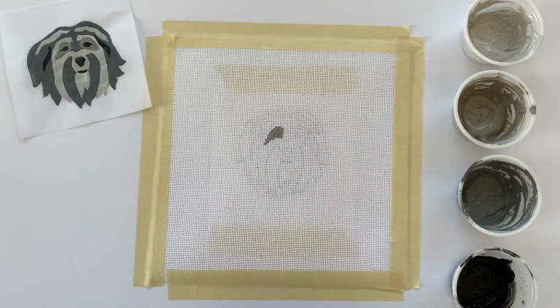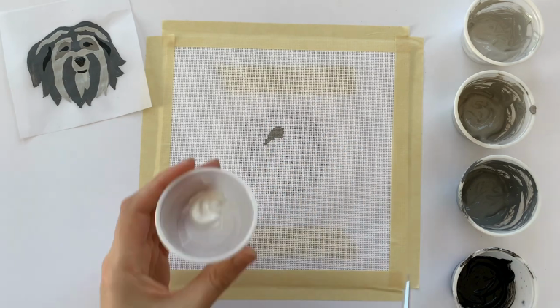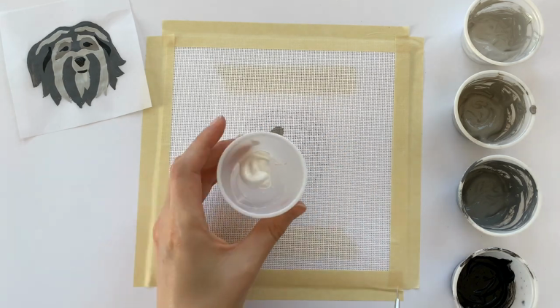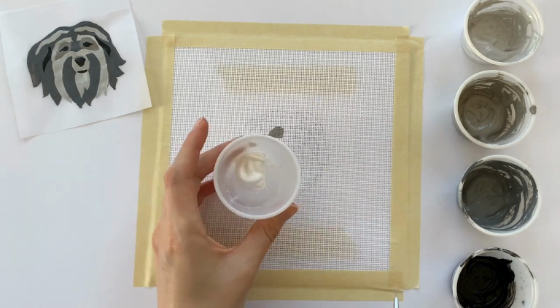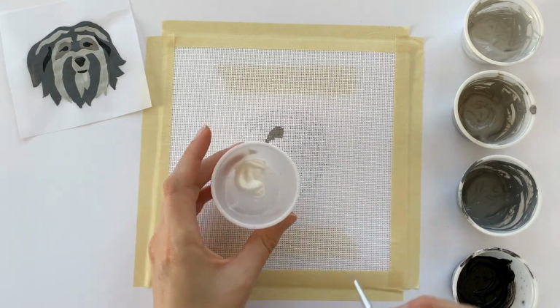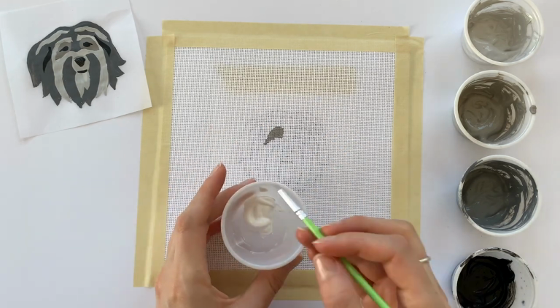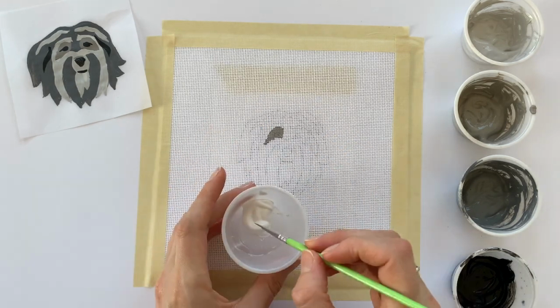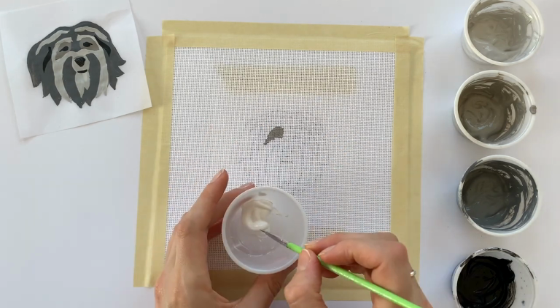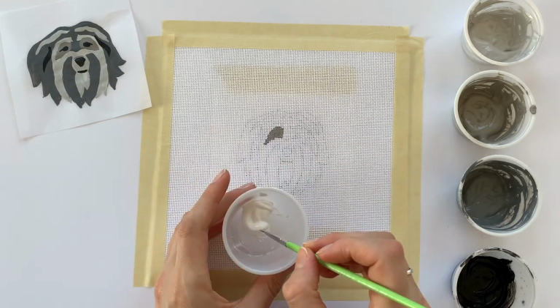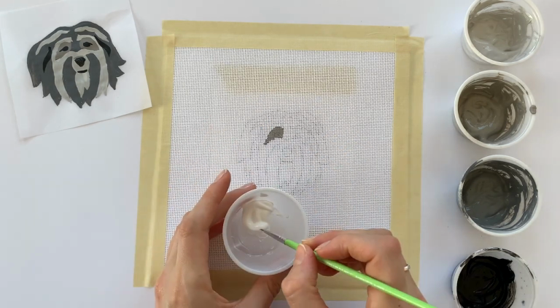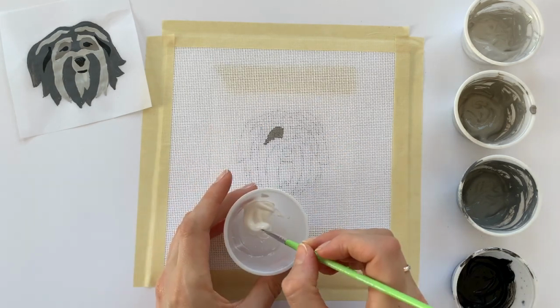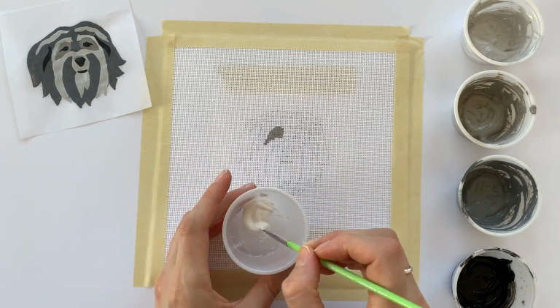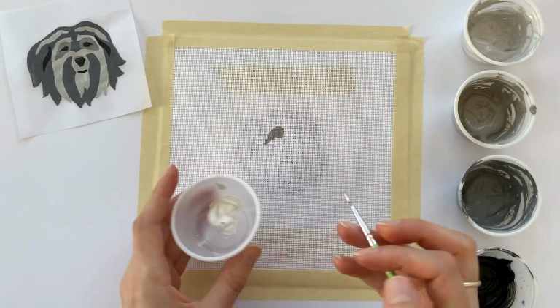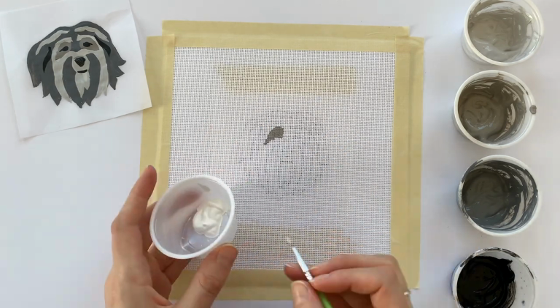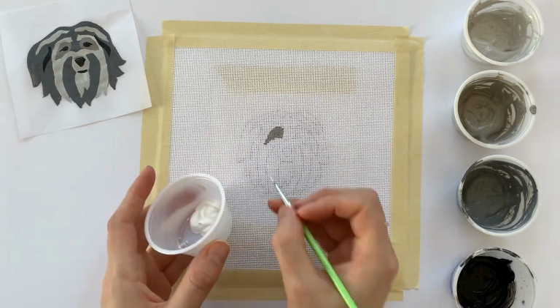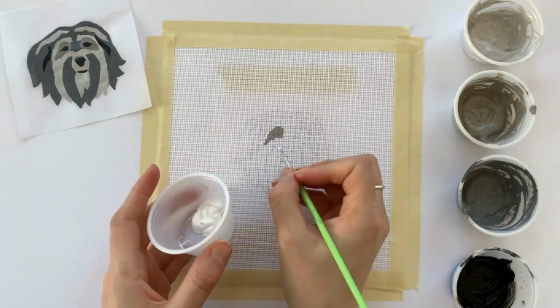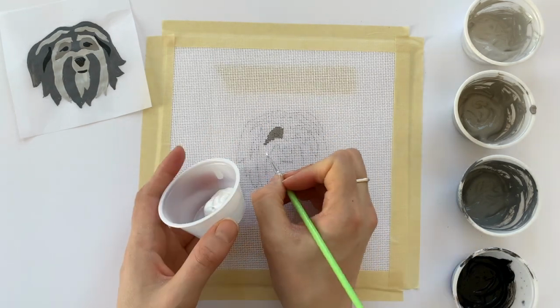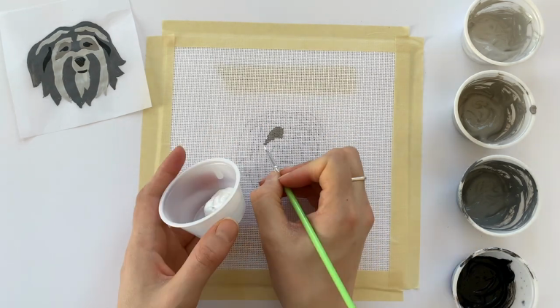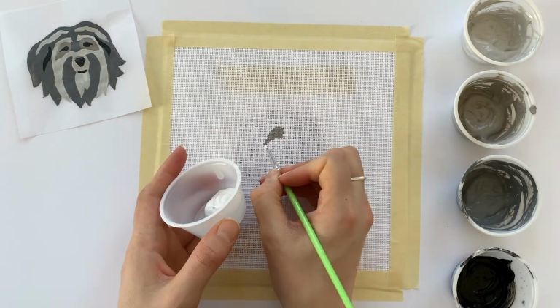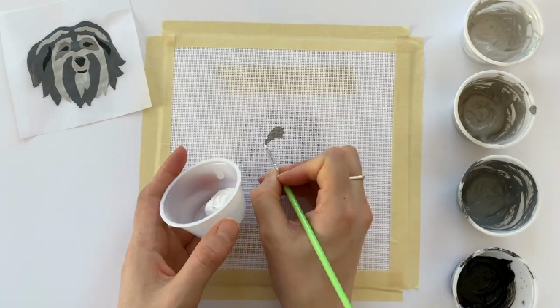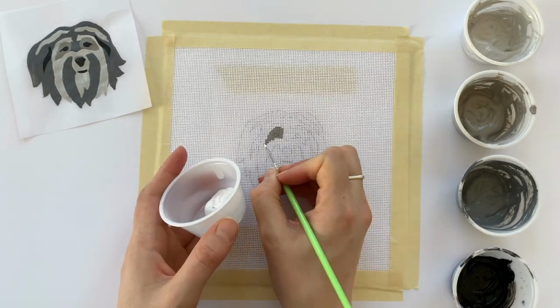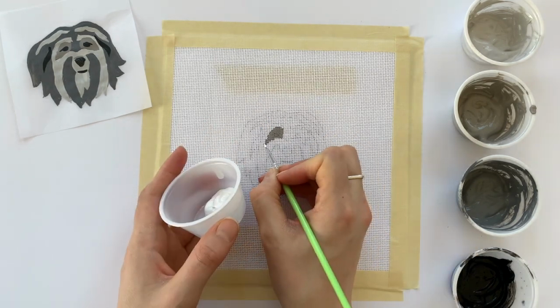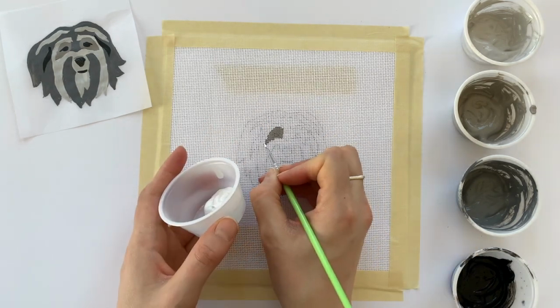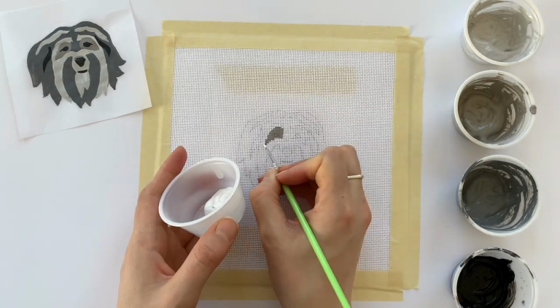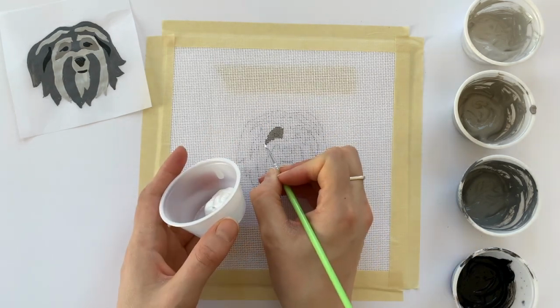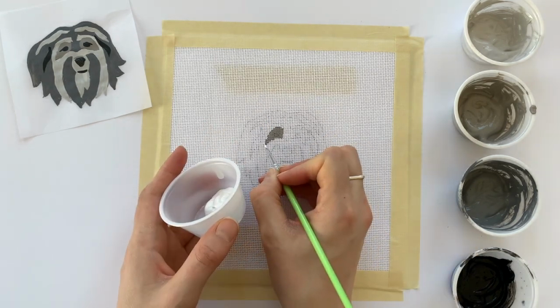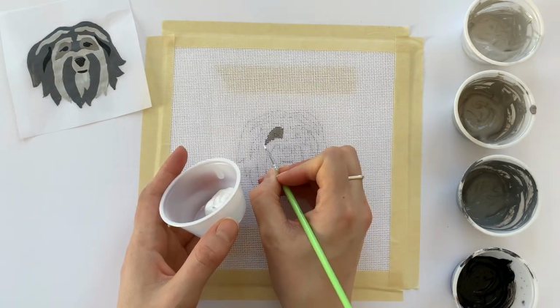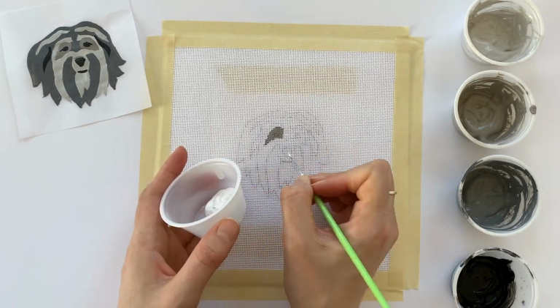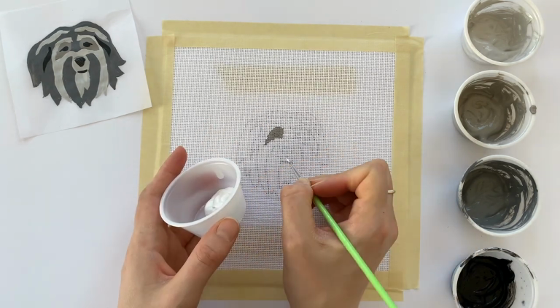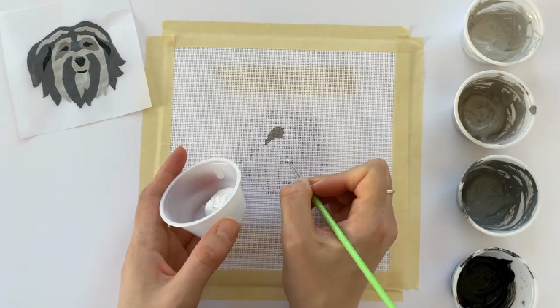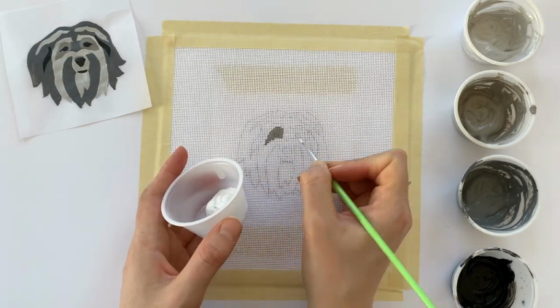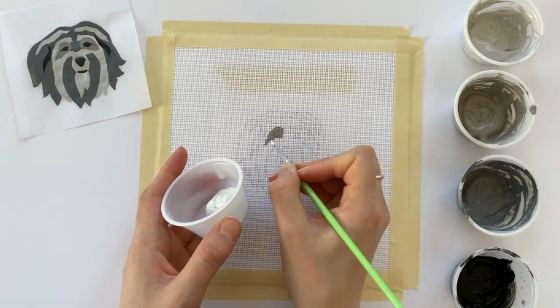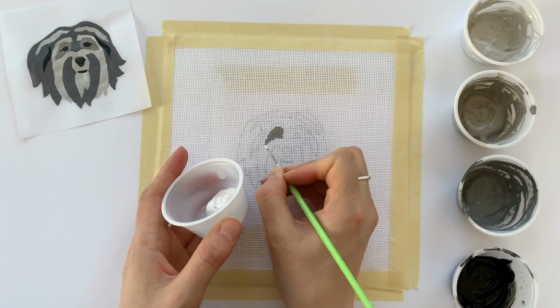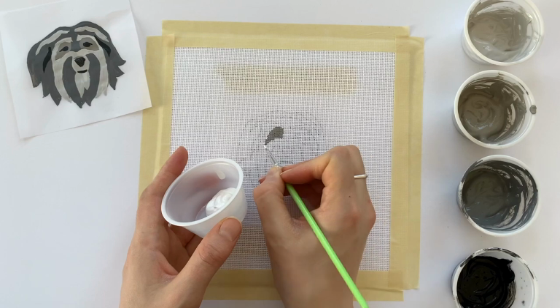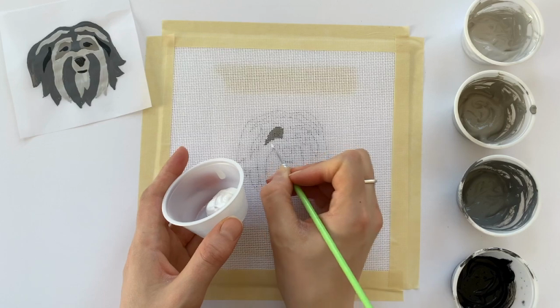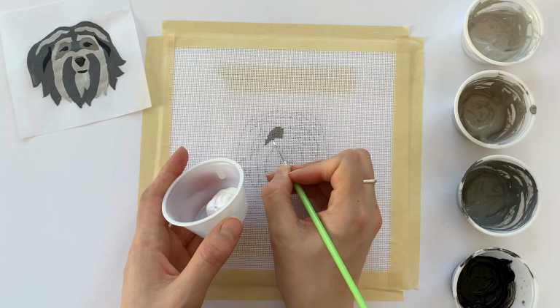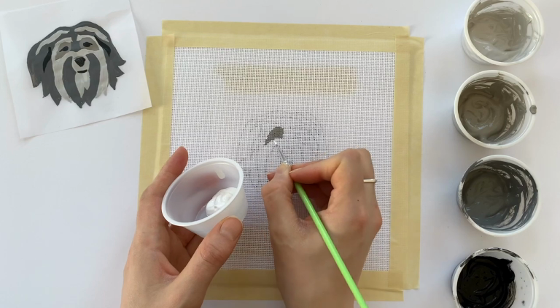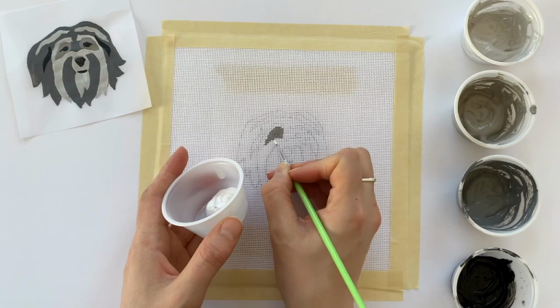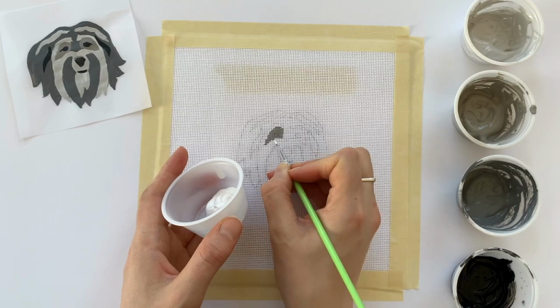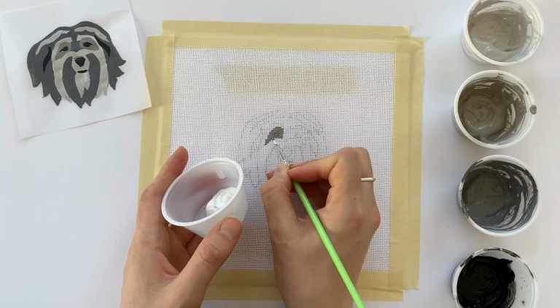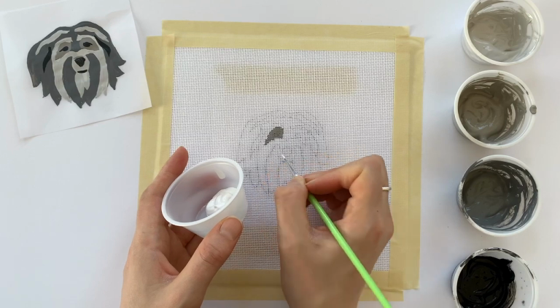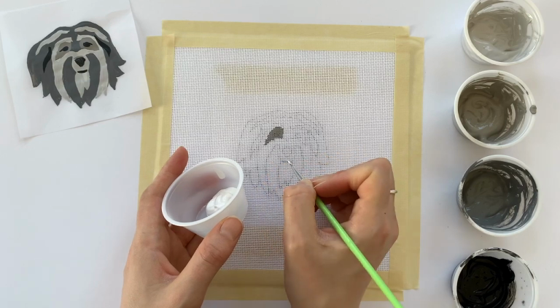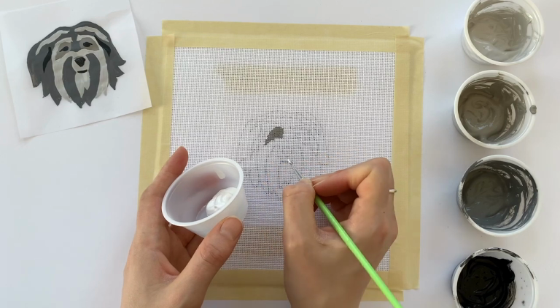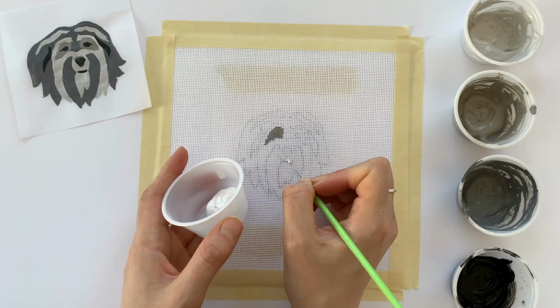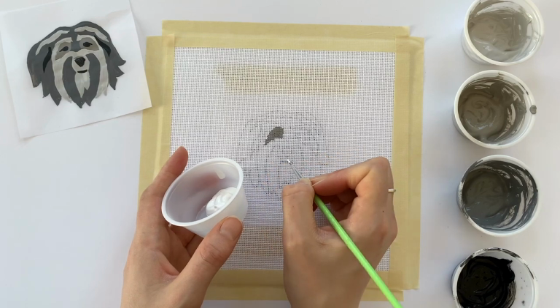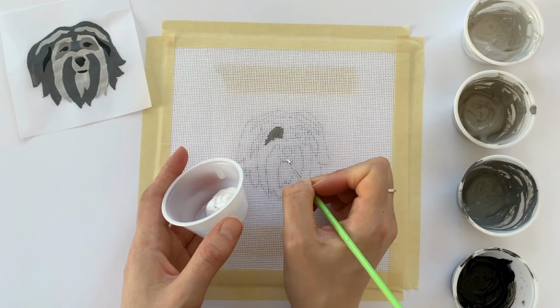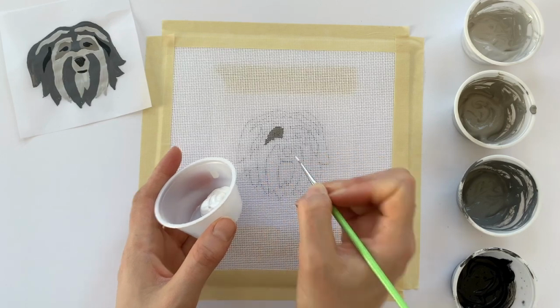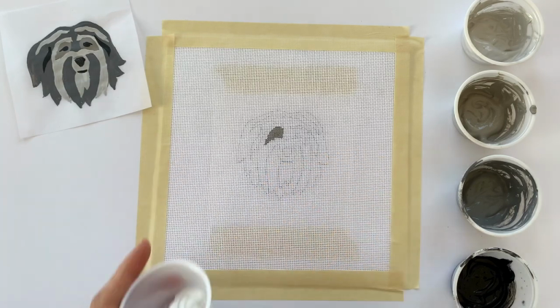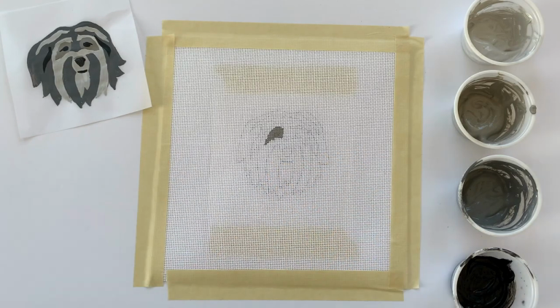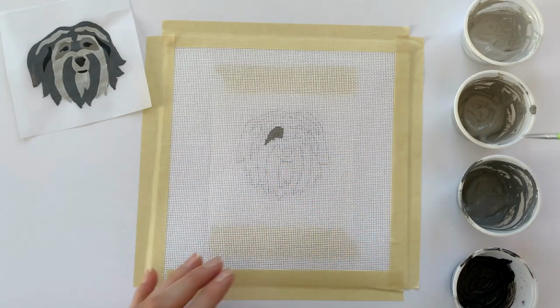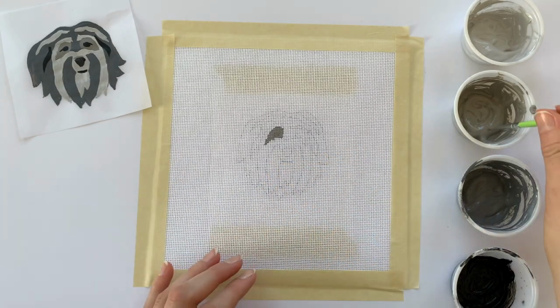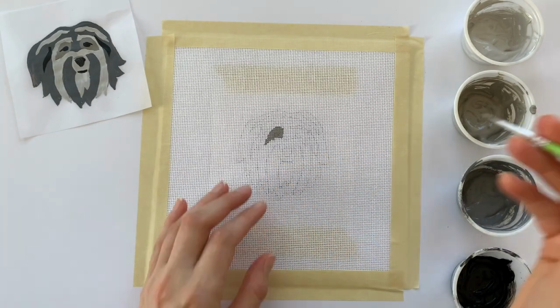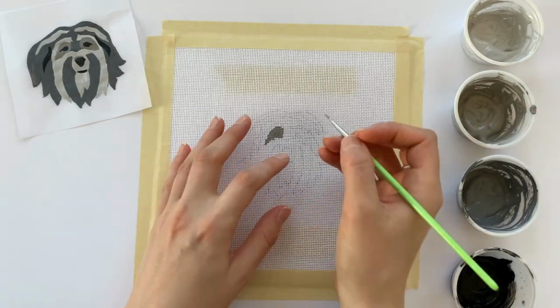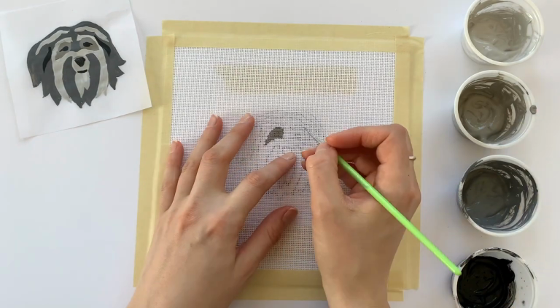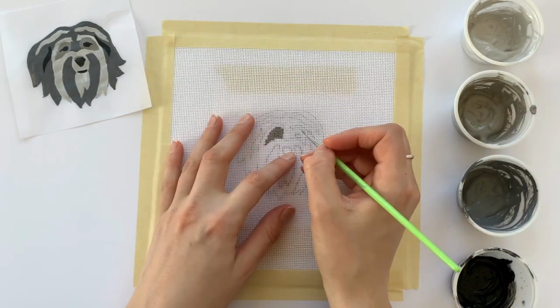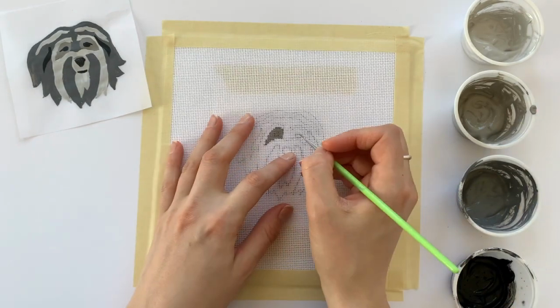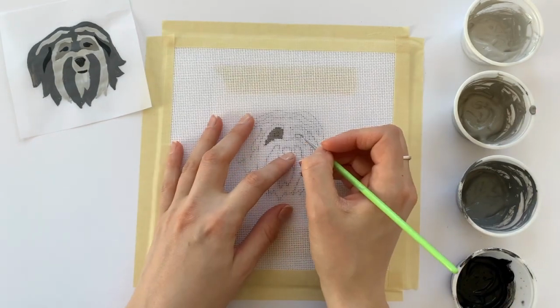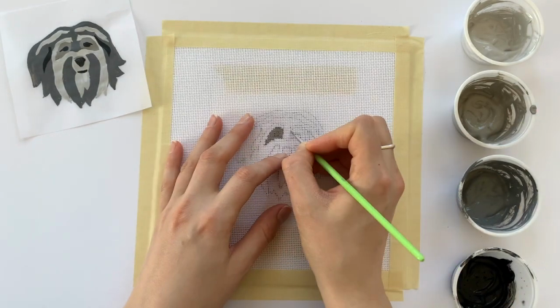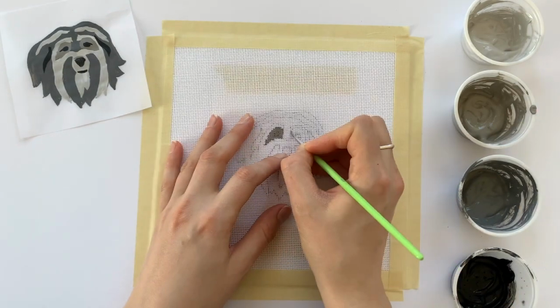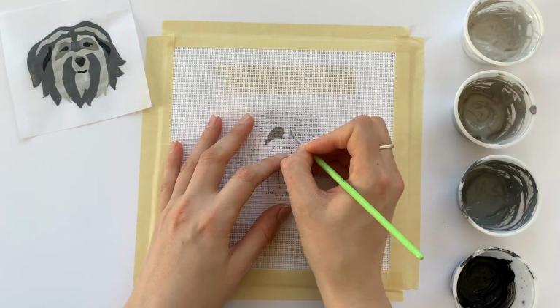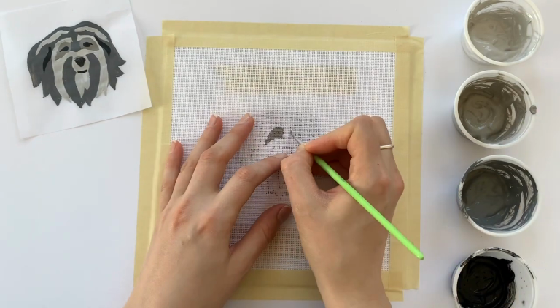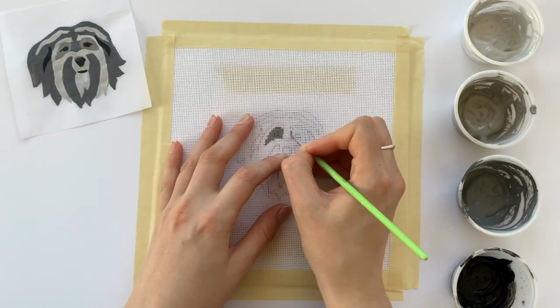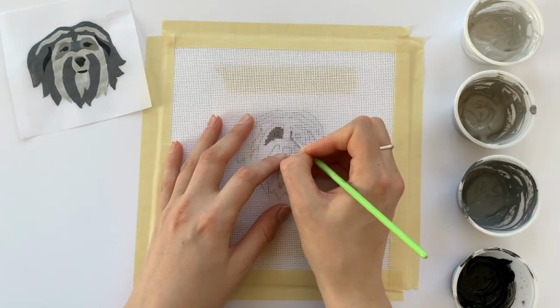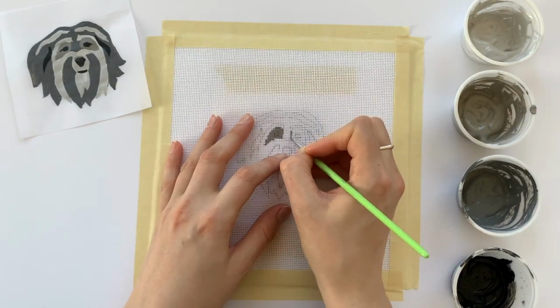If you mess up or want to adjust the shape of whatever you're painting, just grab some white paint and cover up the intersections you want to change.